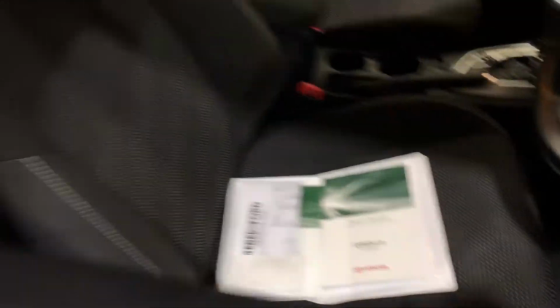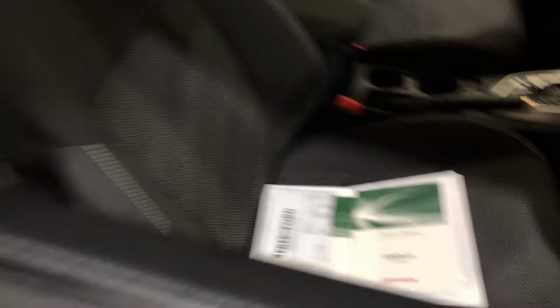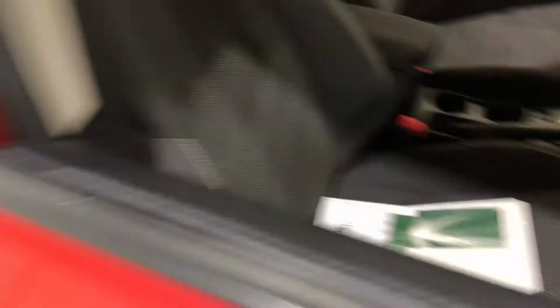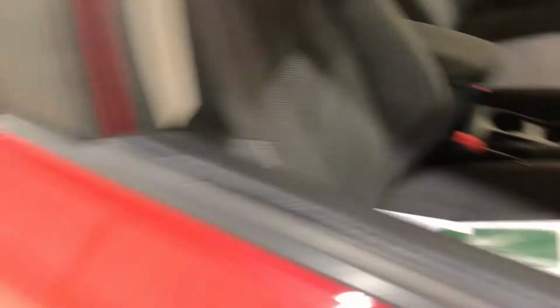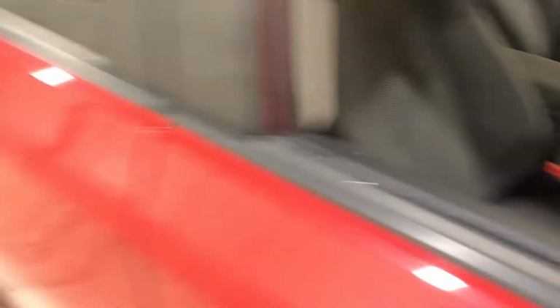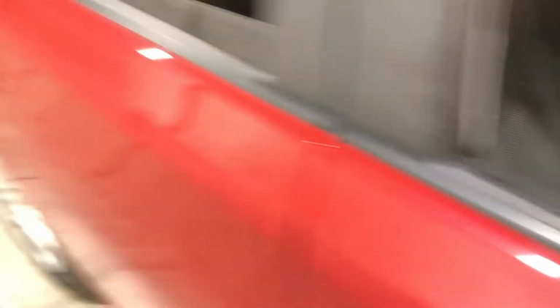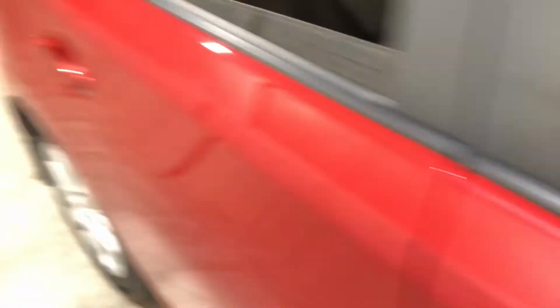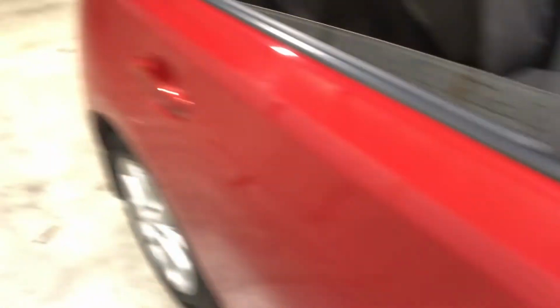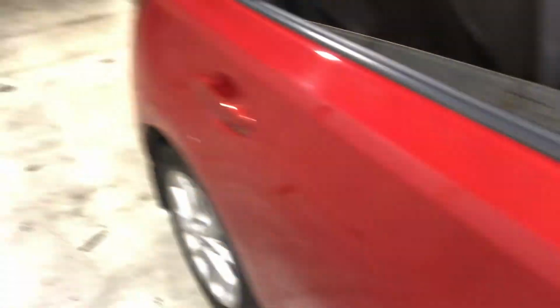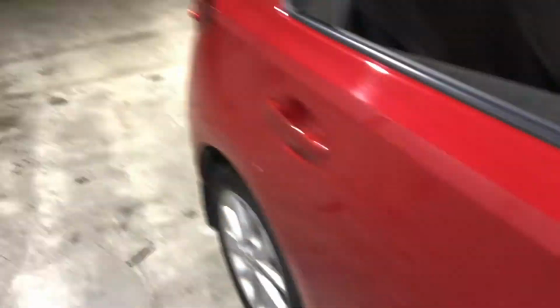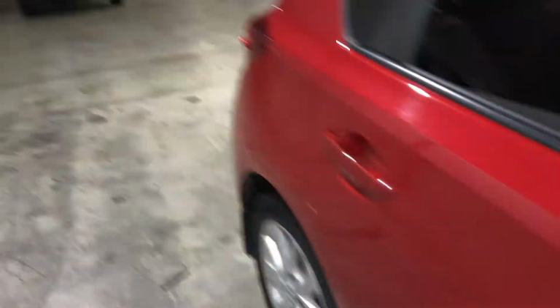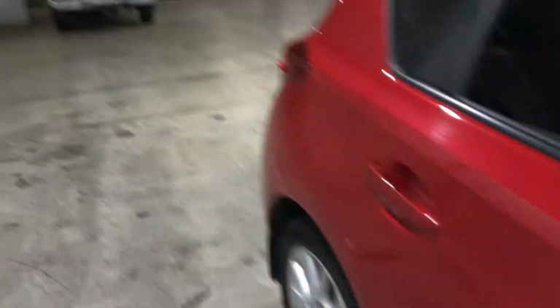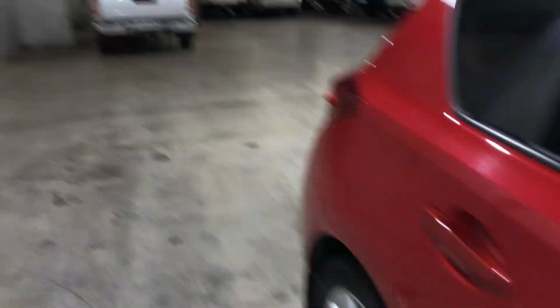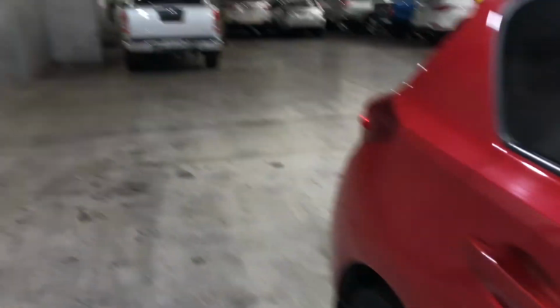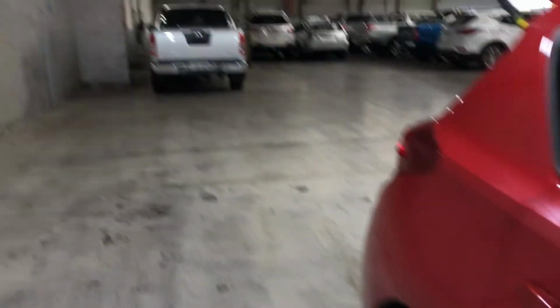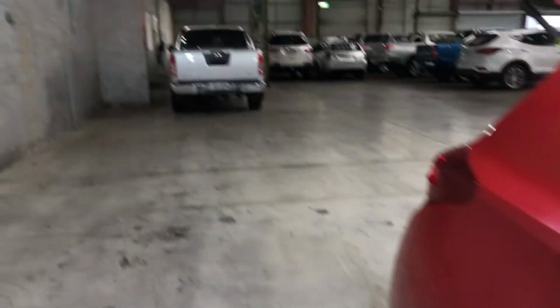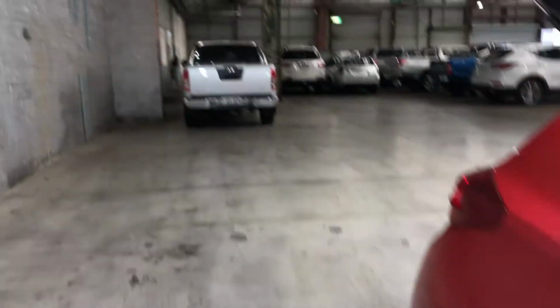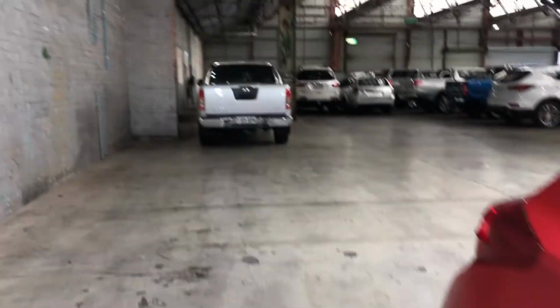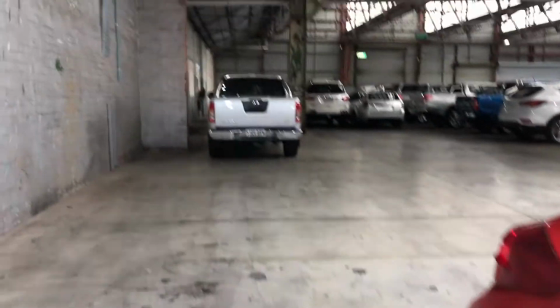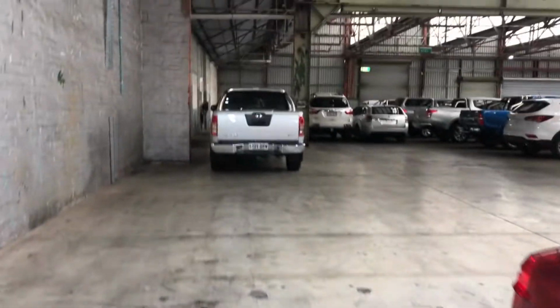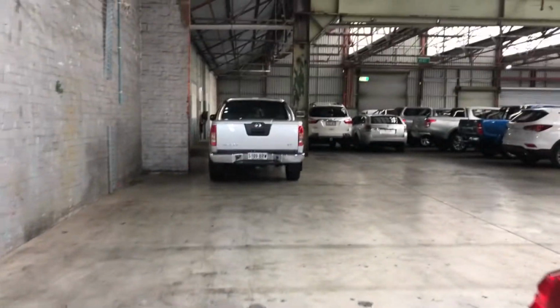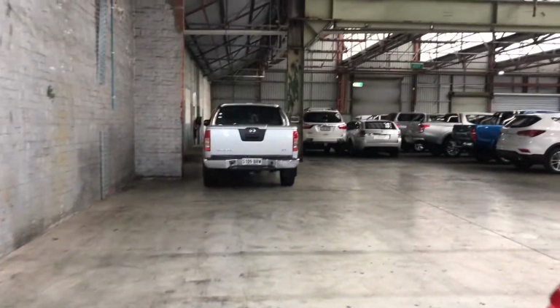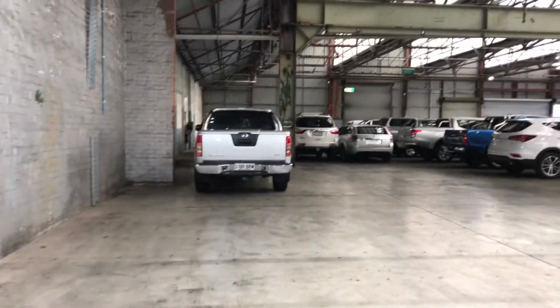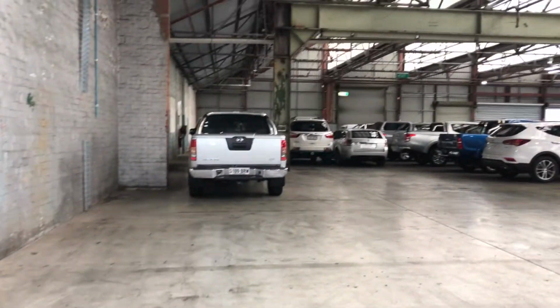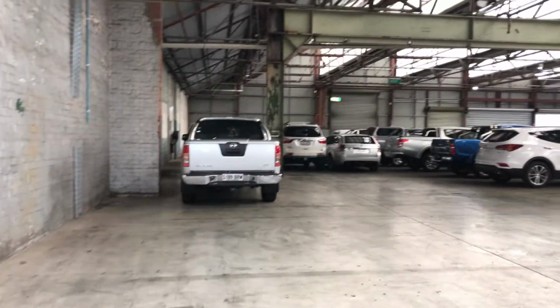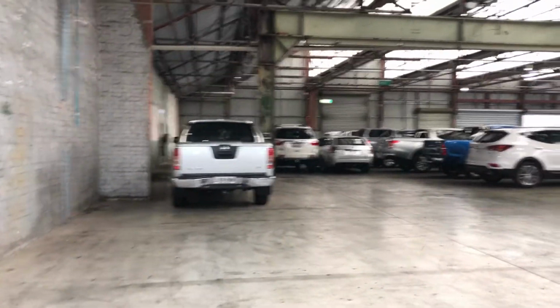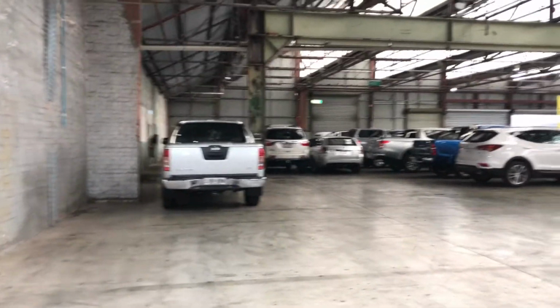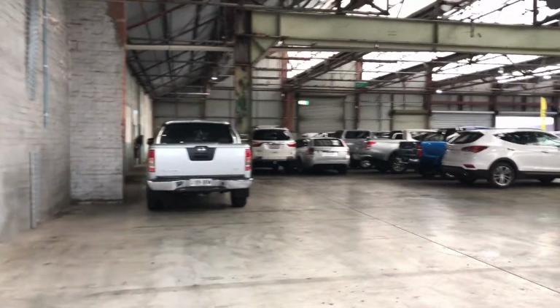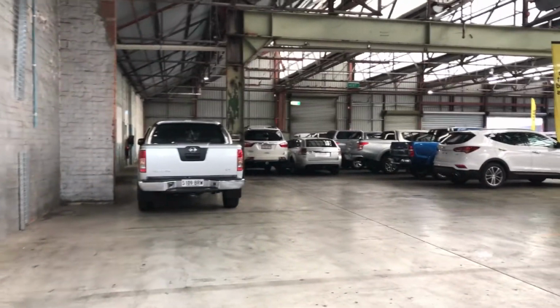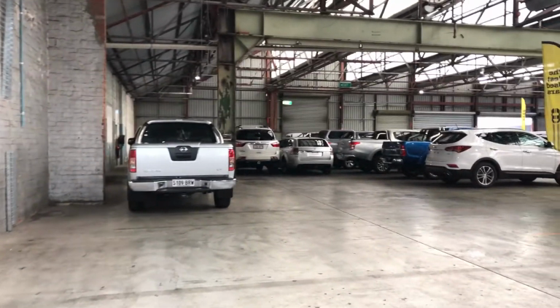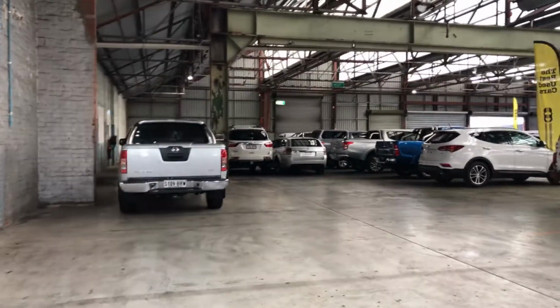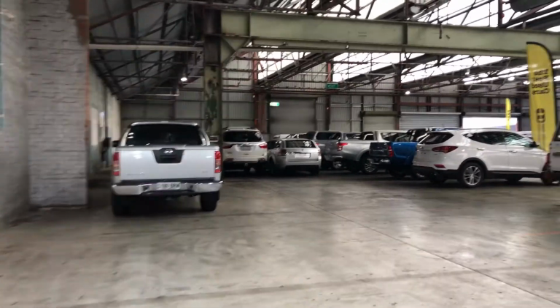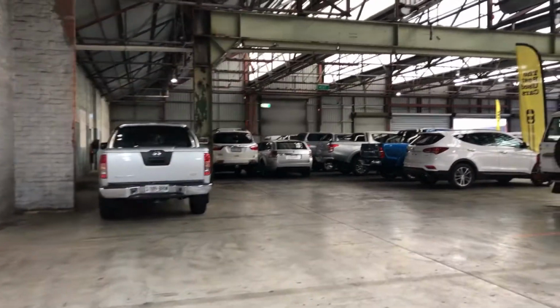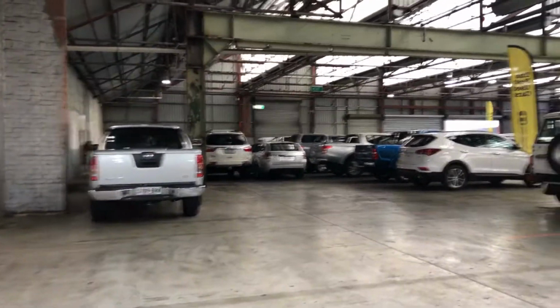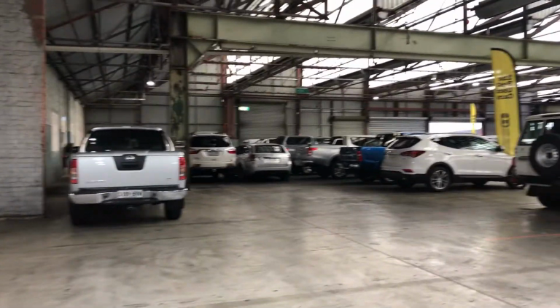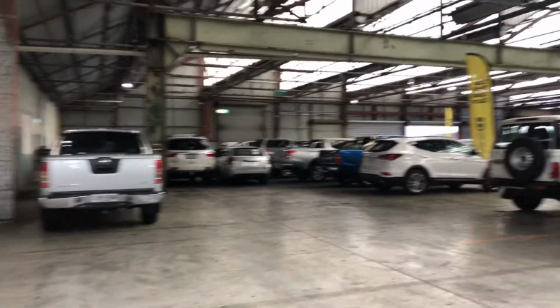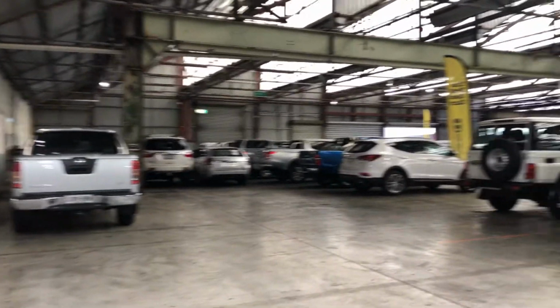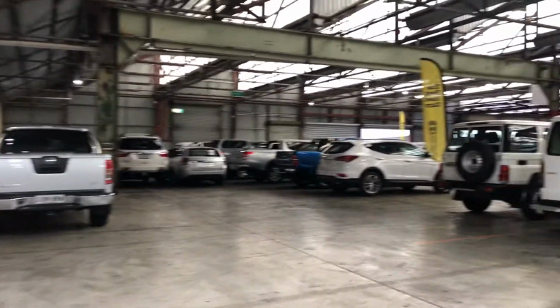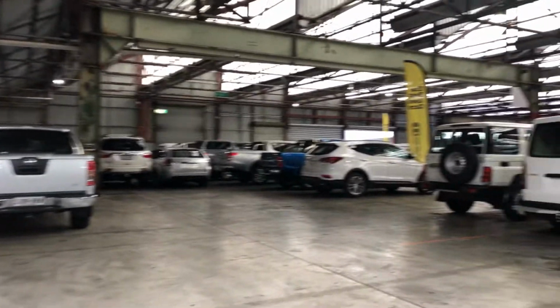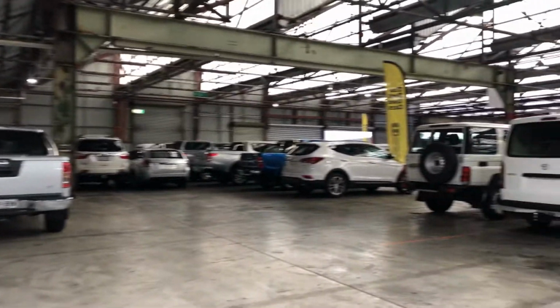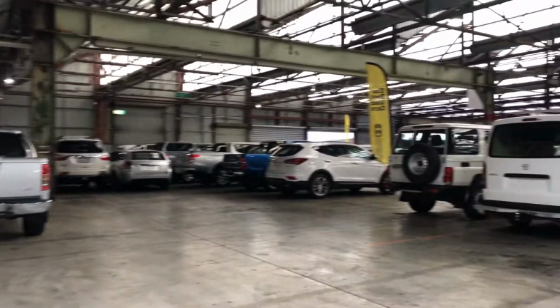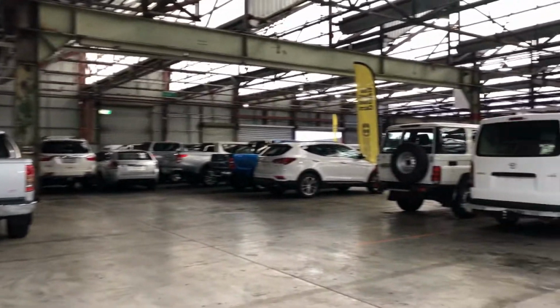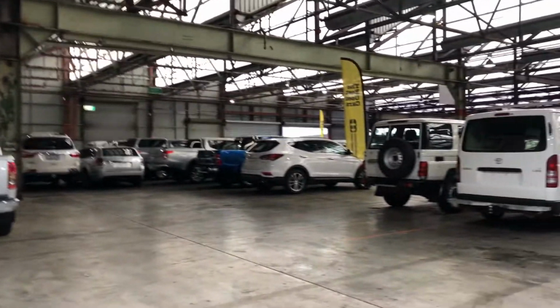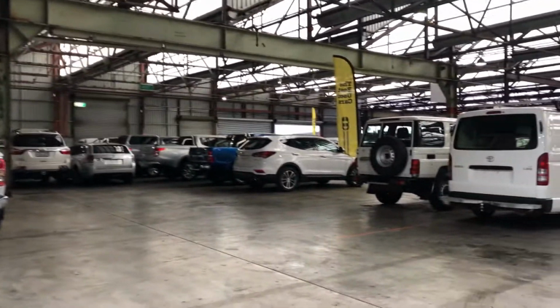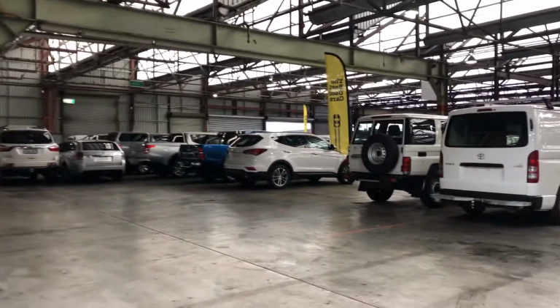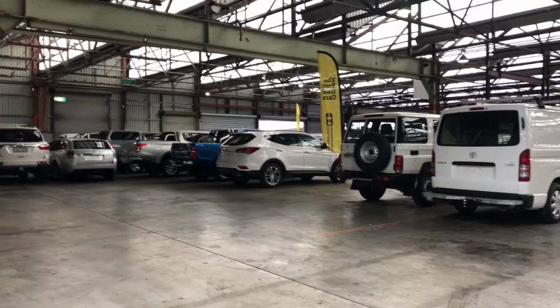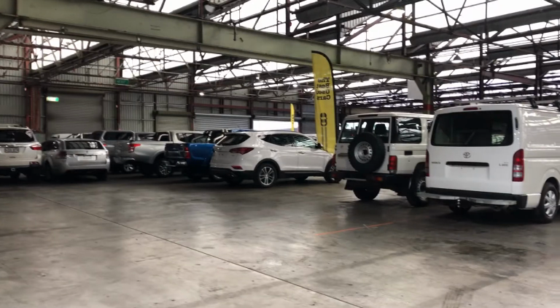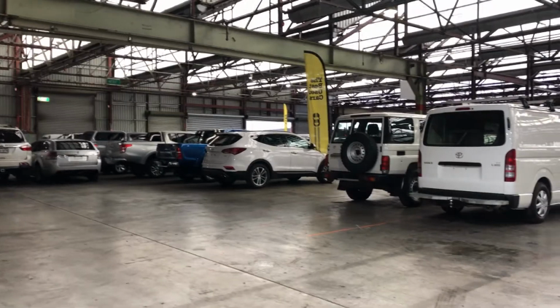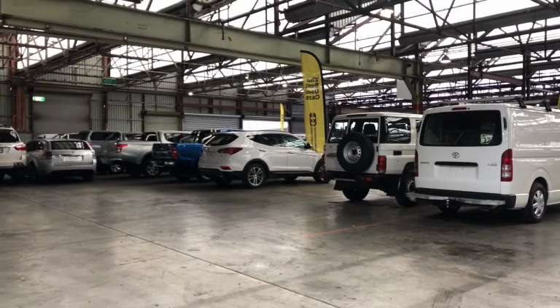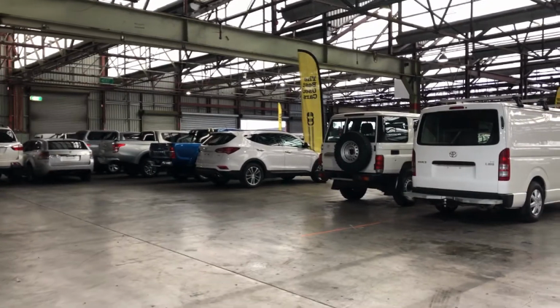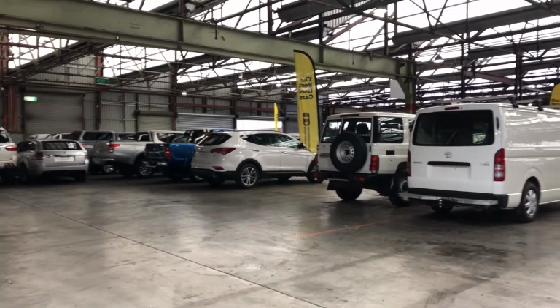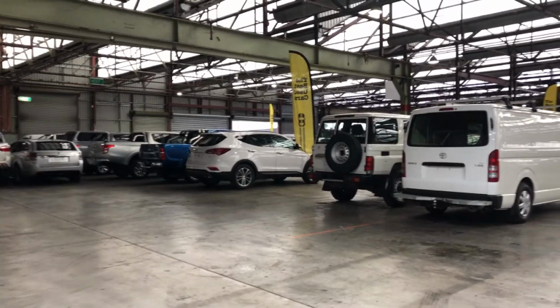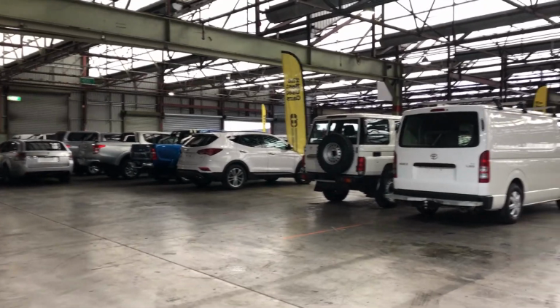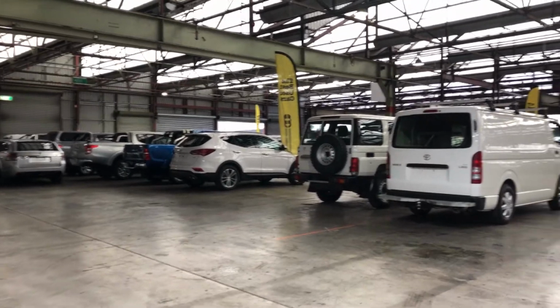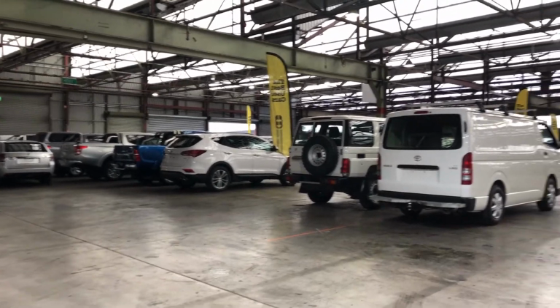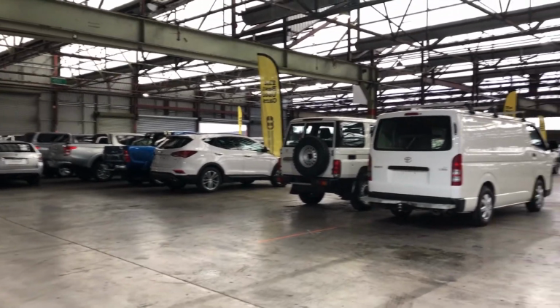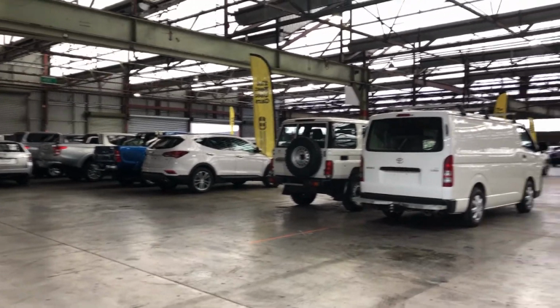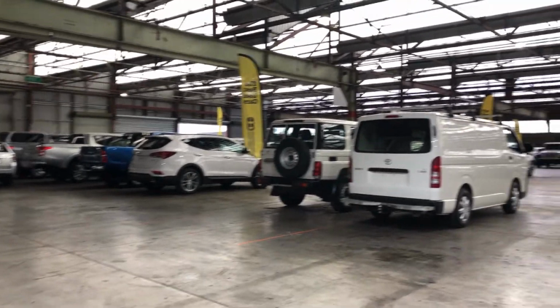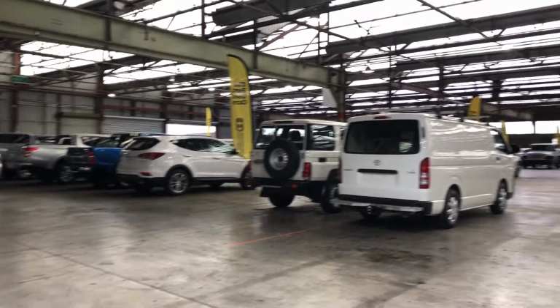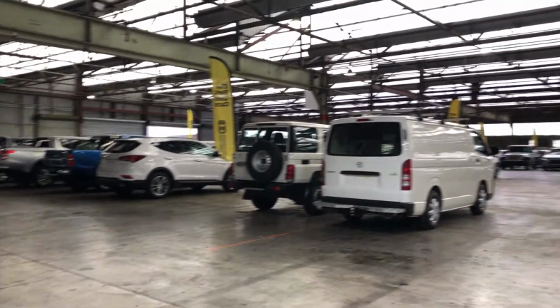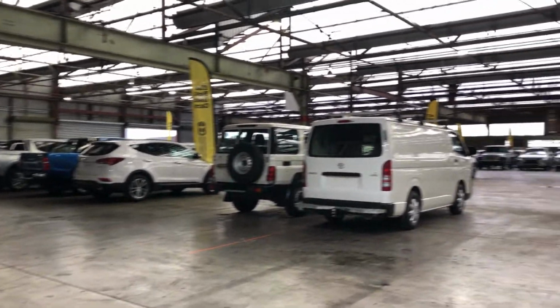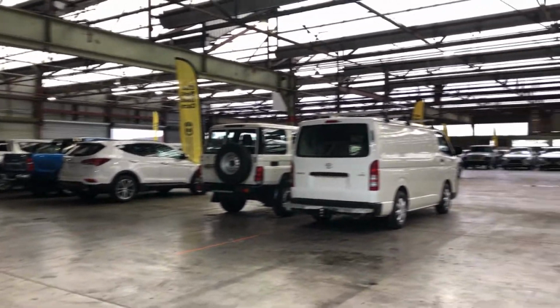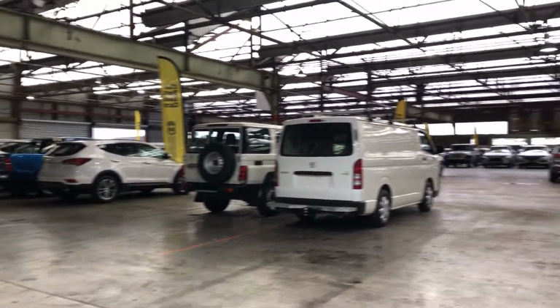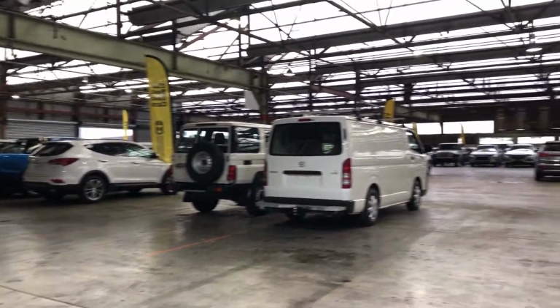If this car isn't for you, we do have over 300 vehicles all on the lot, with access to over 2,000 vehicles Australia-wide. We hope to see you soon.